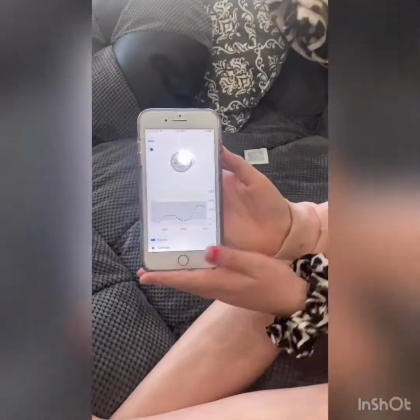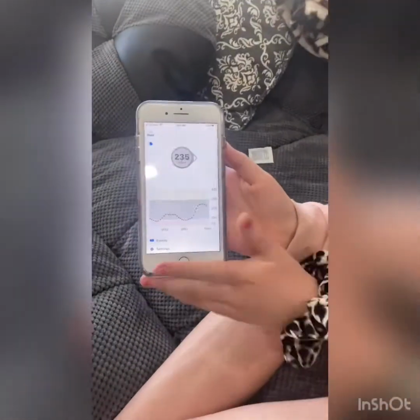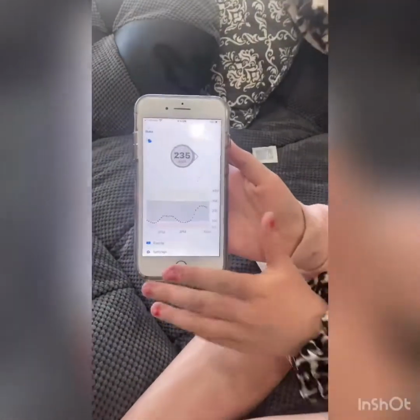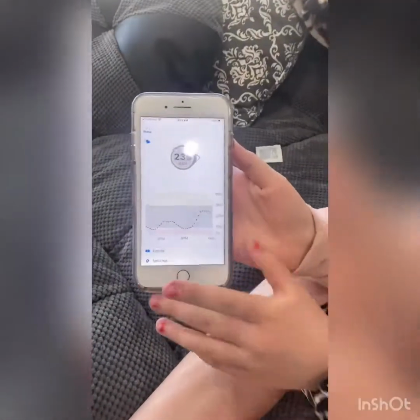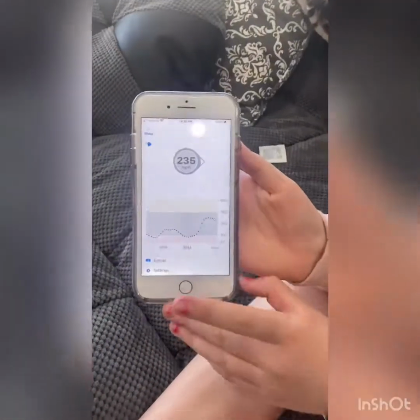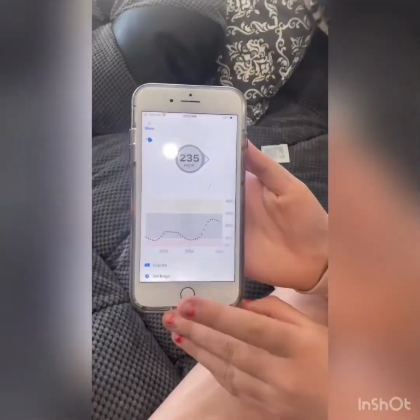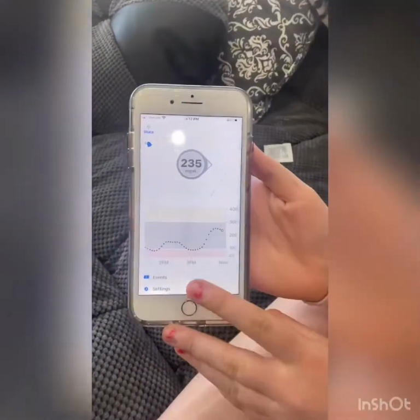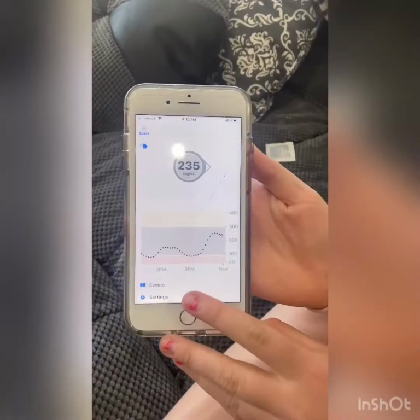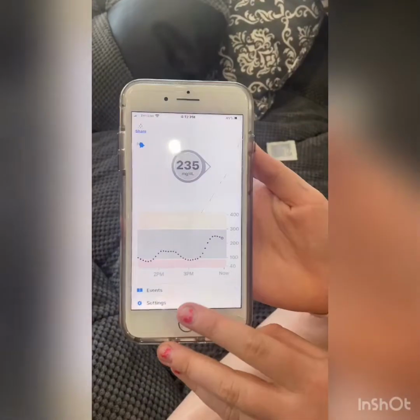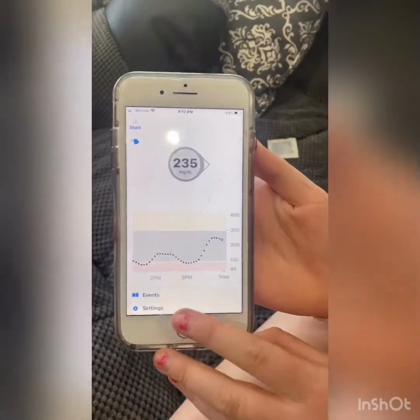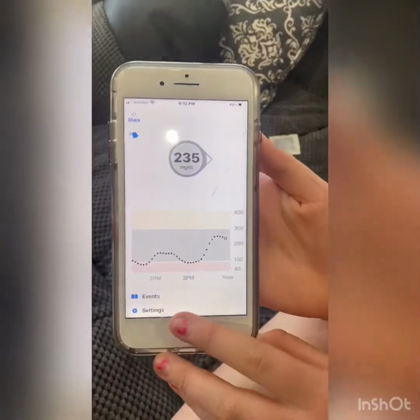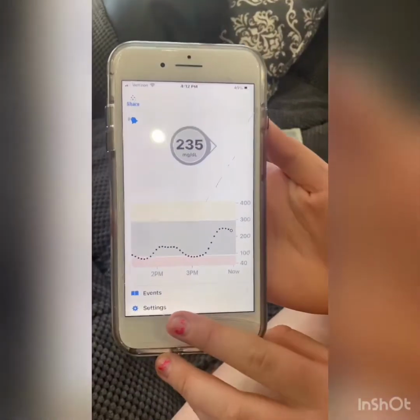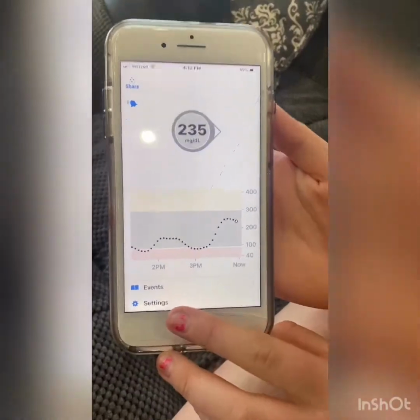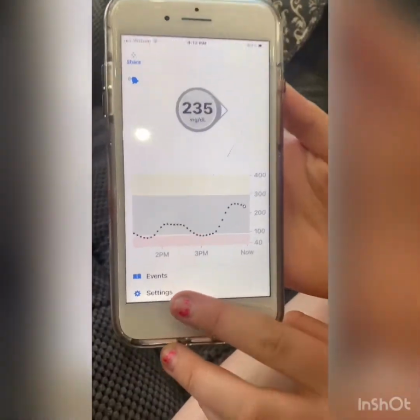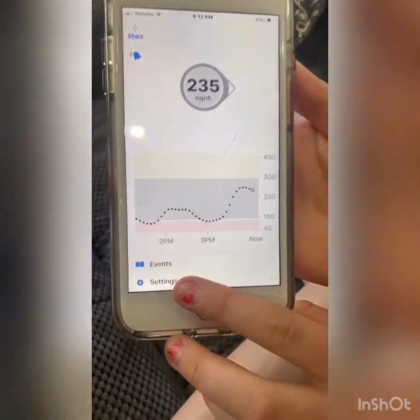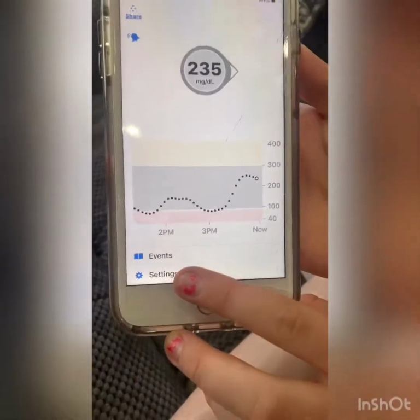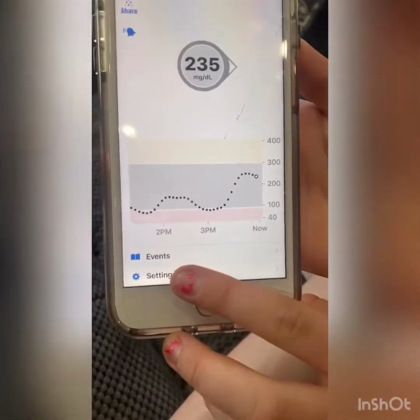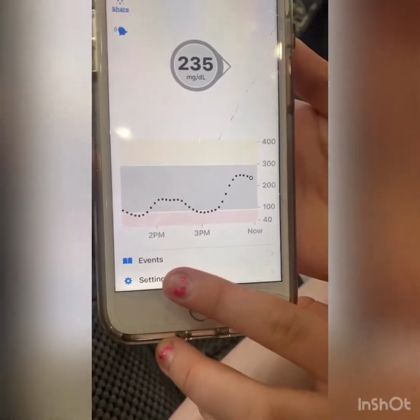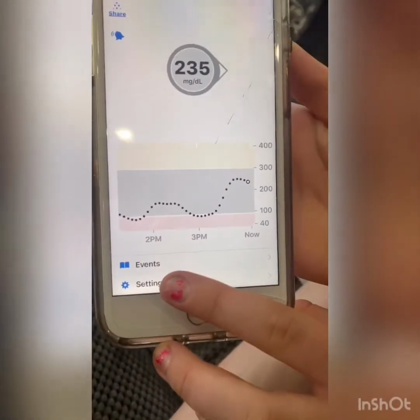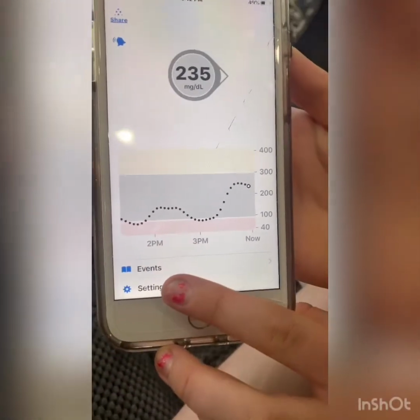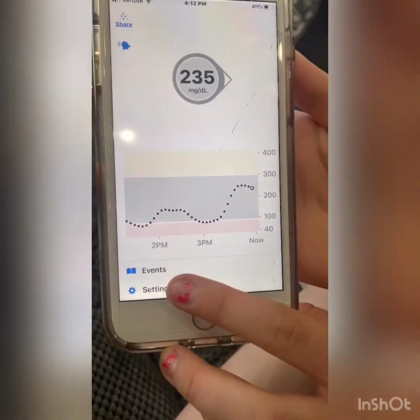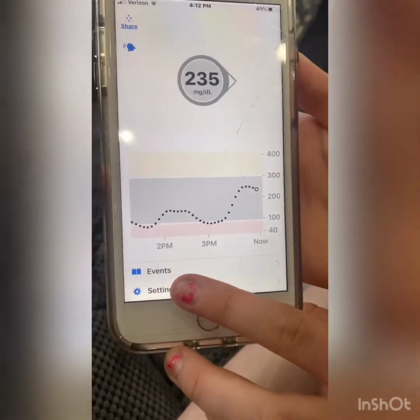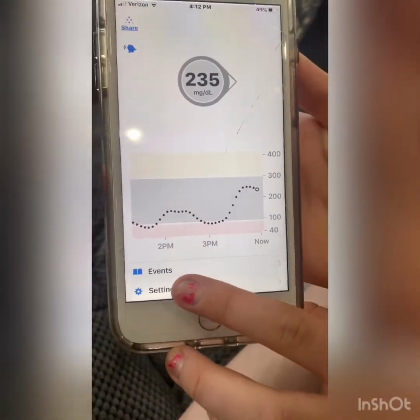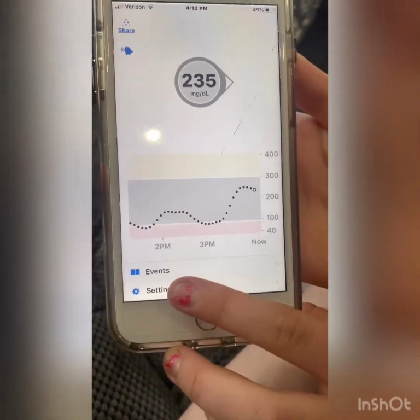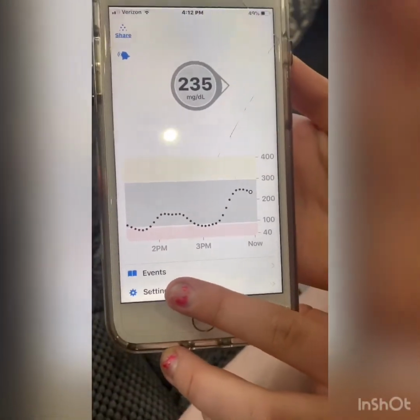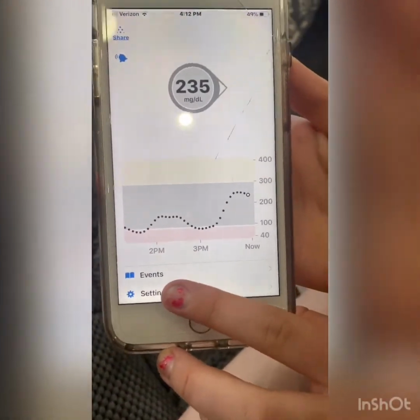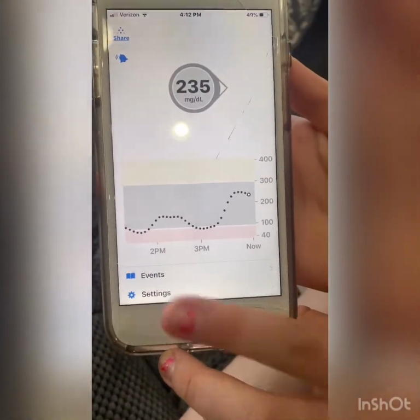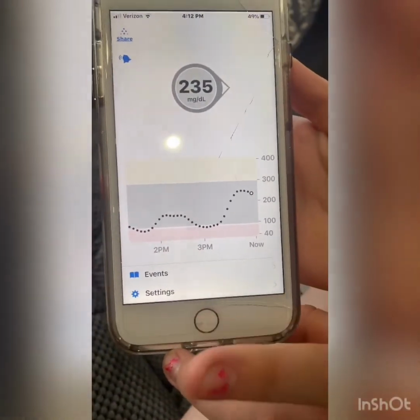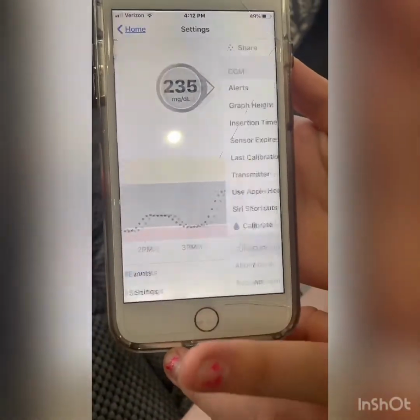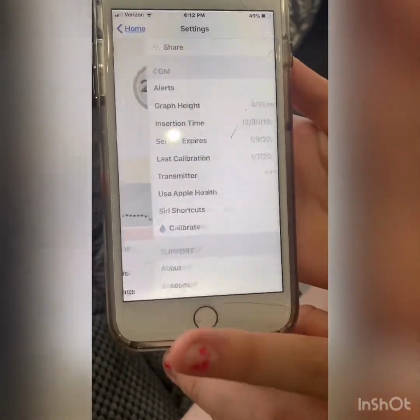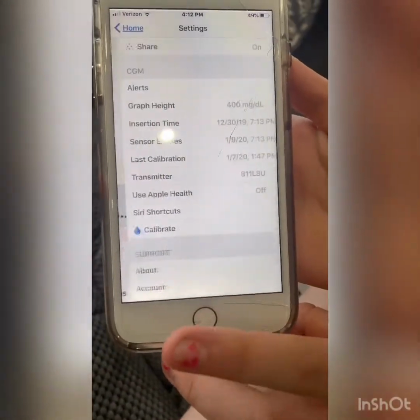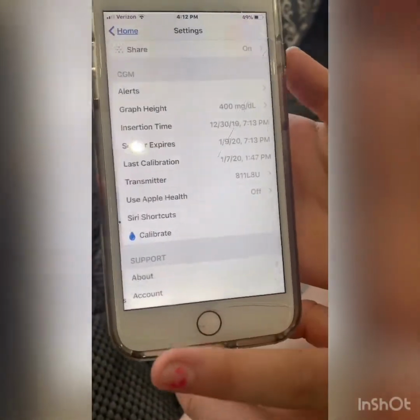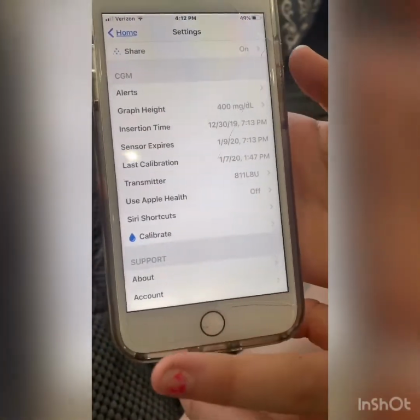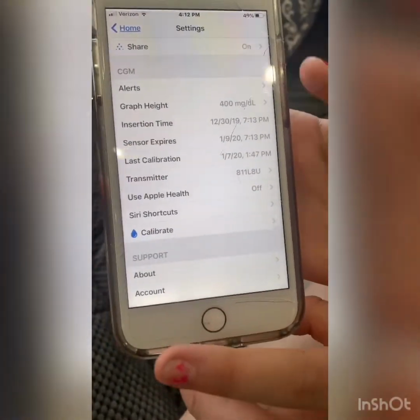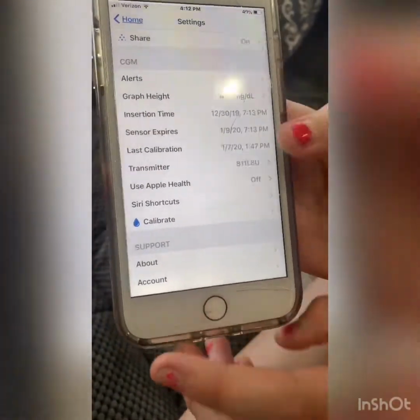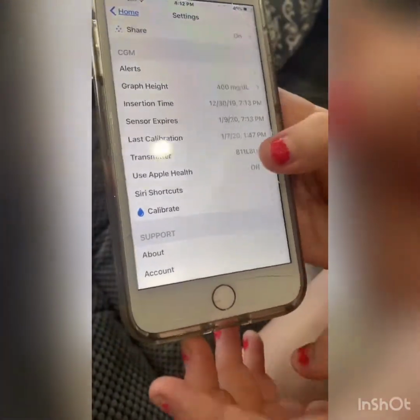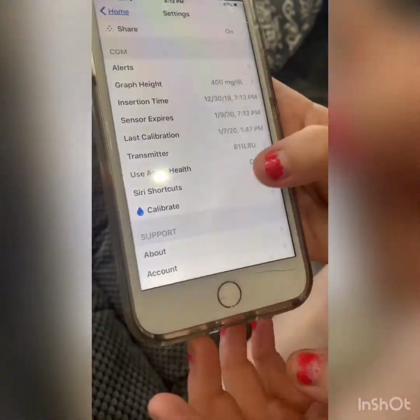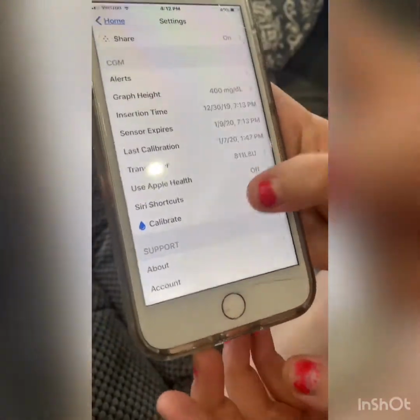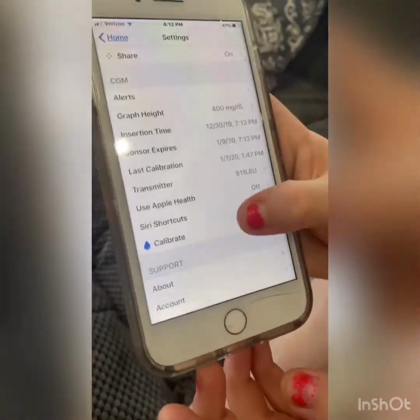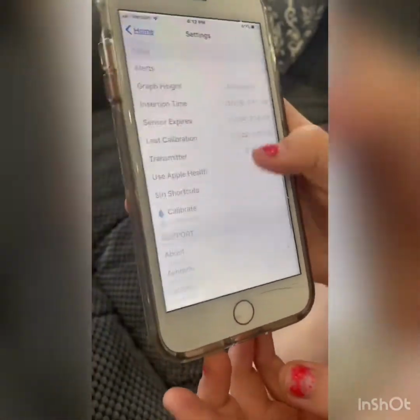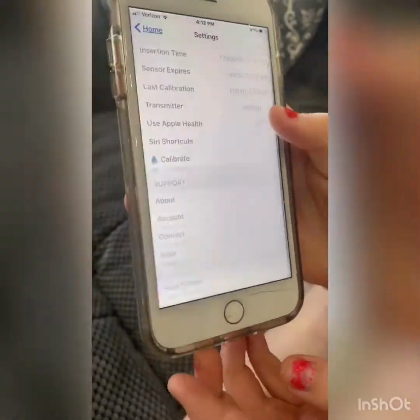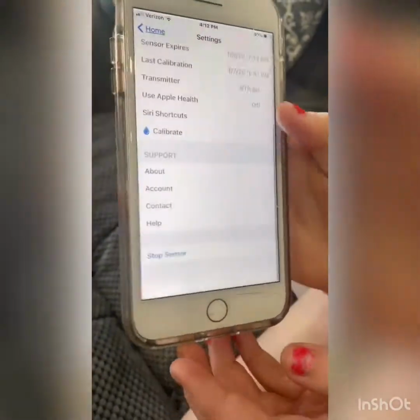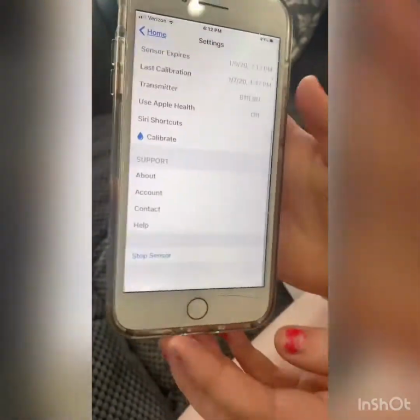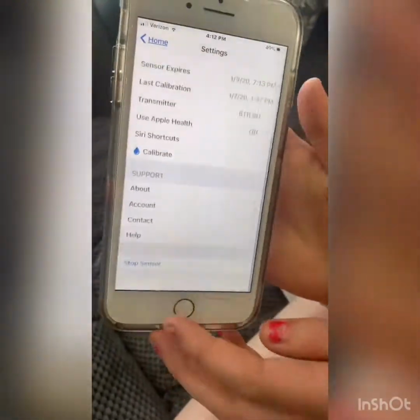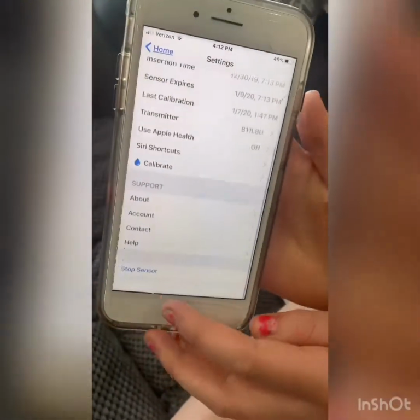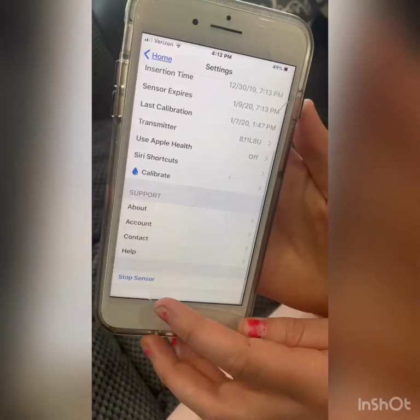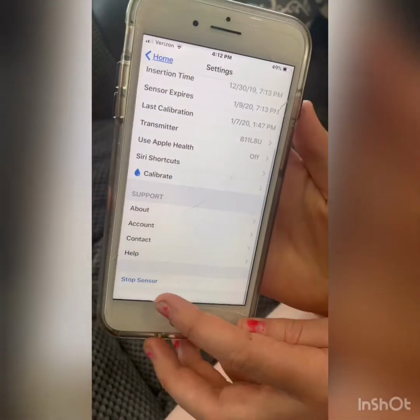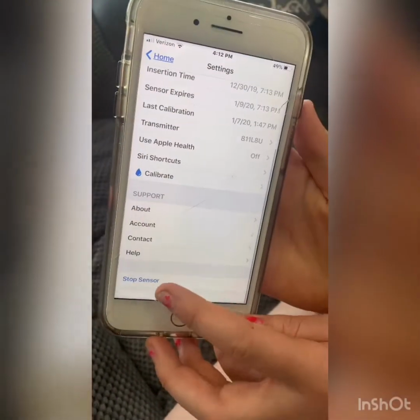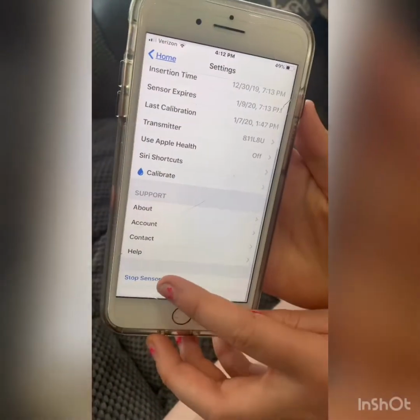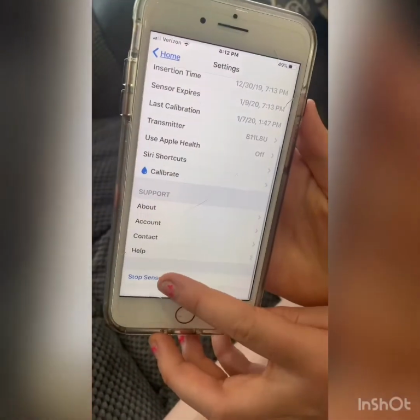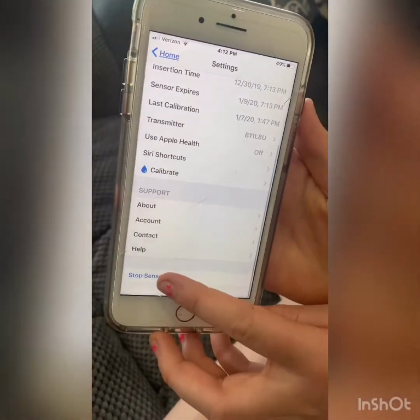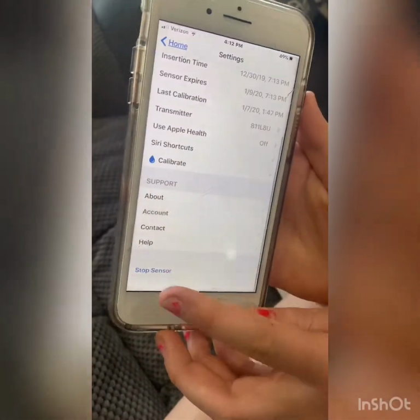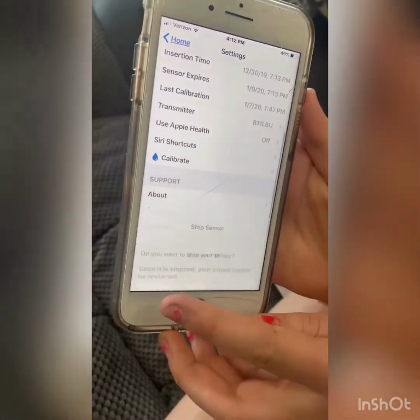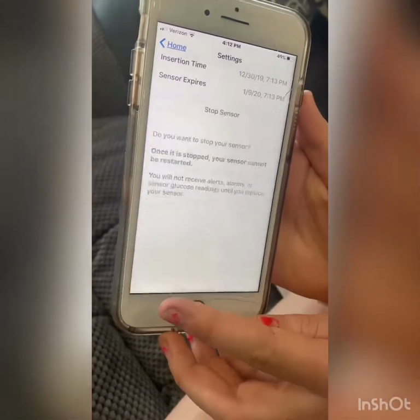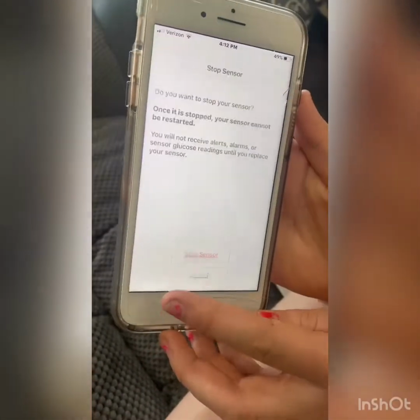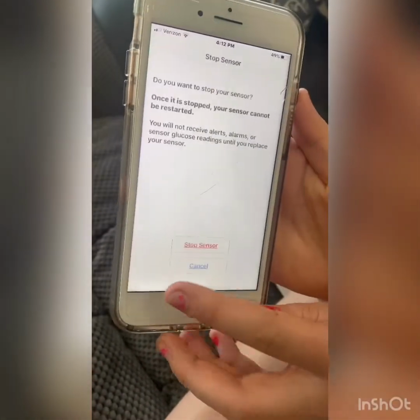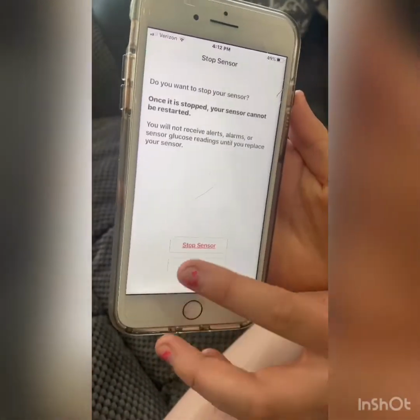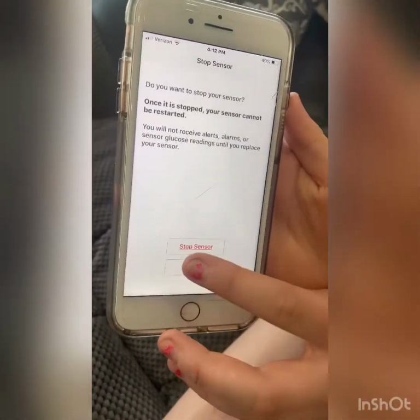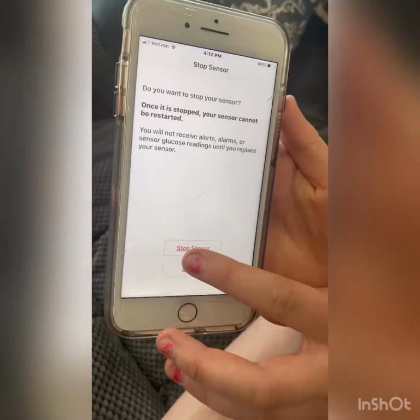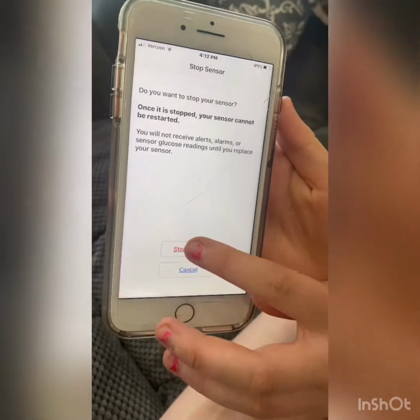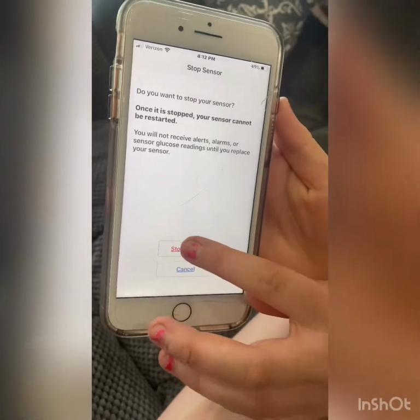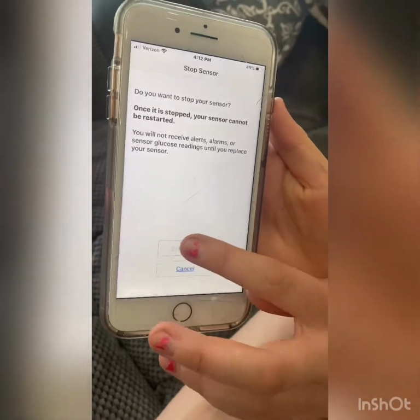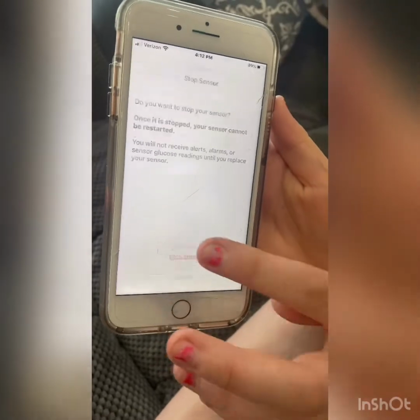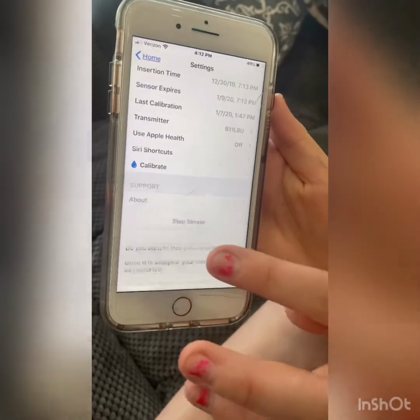Then we want to go to settings and press stop sensor, then stop.